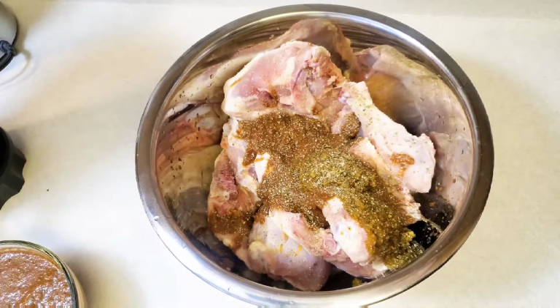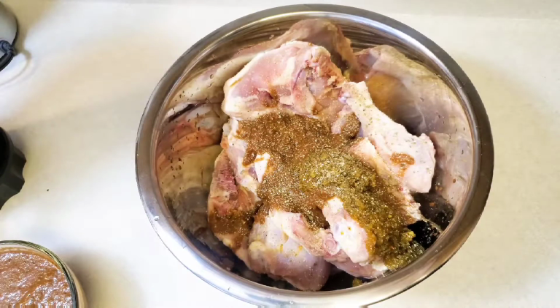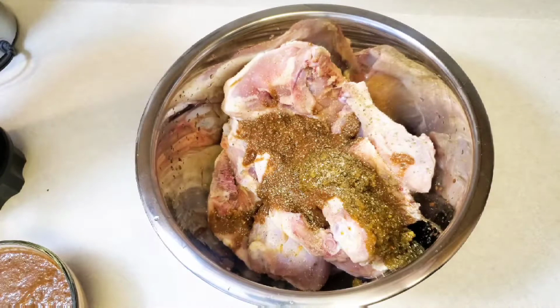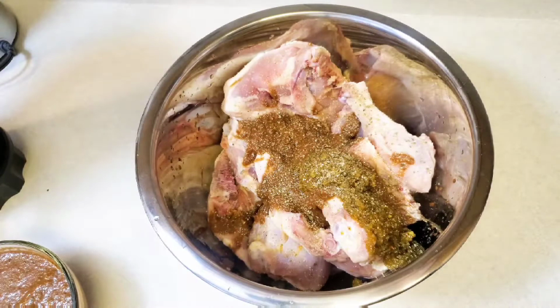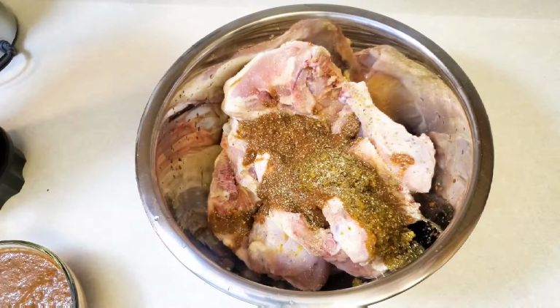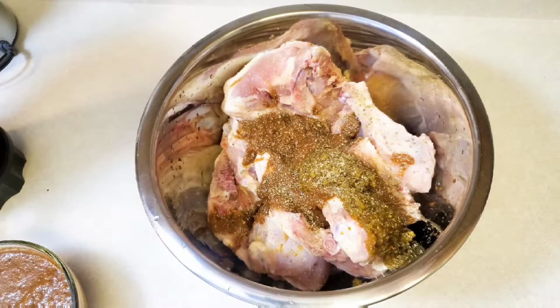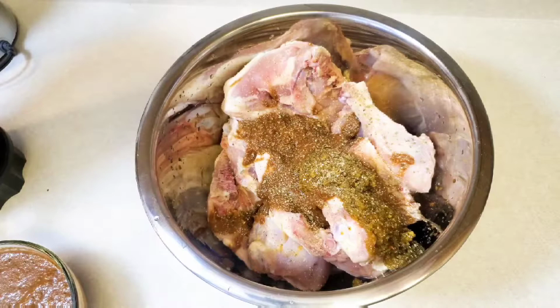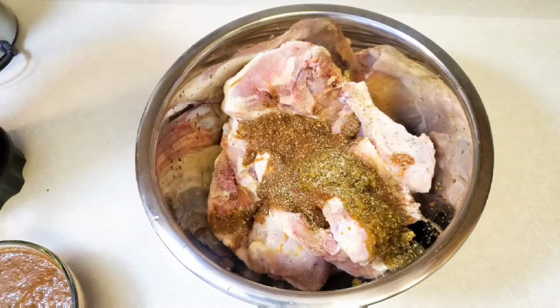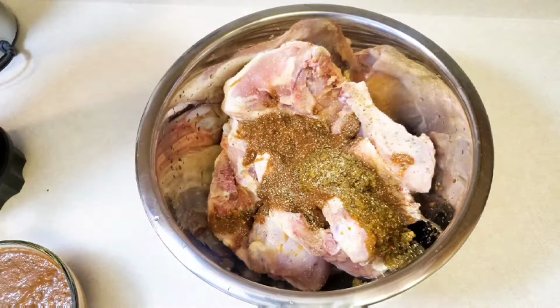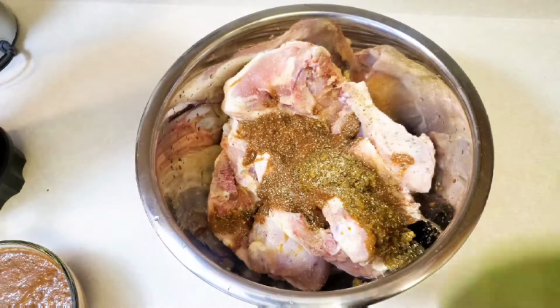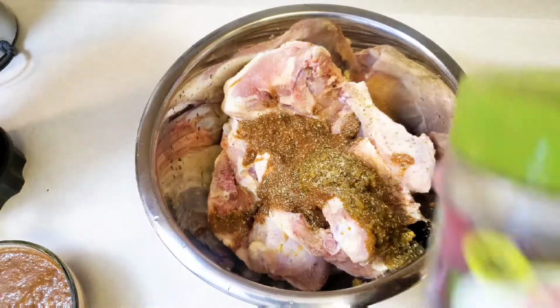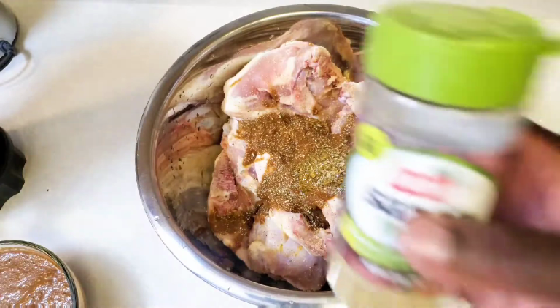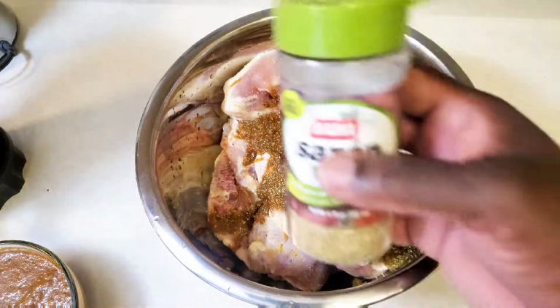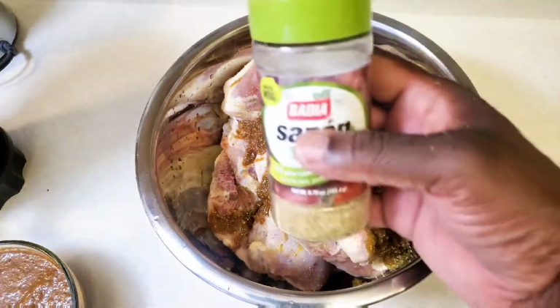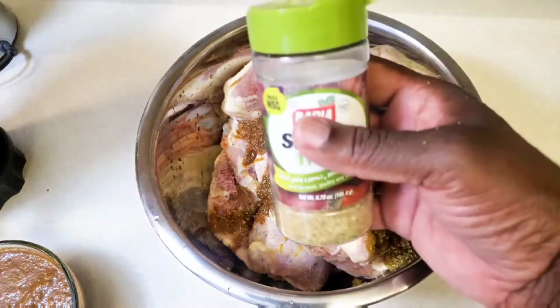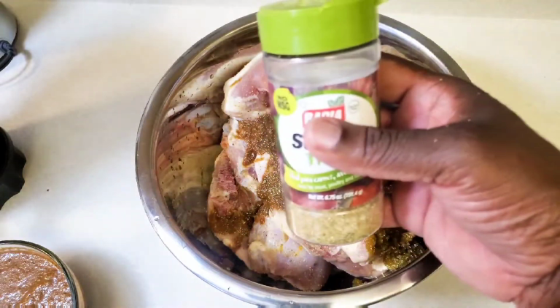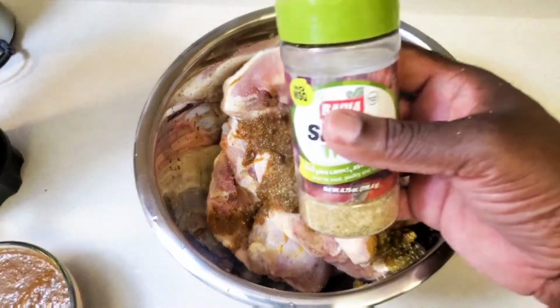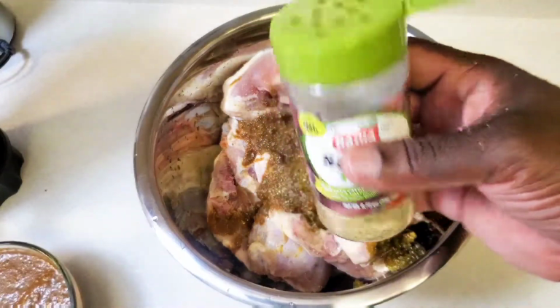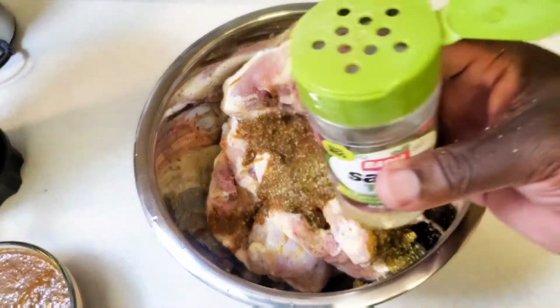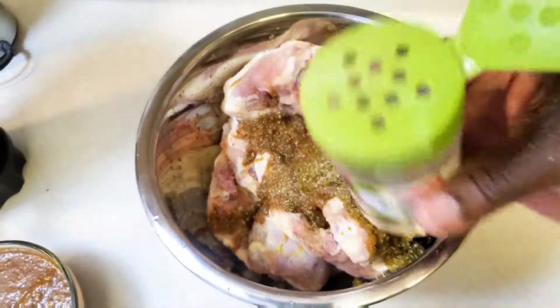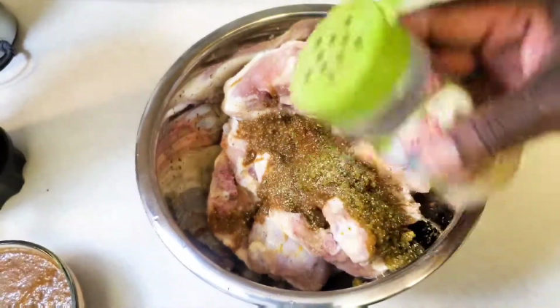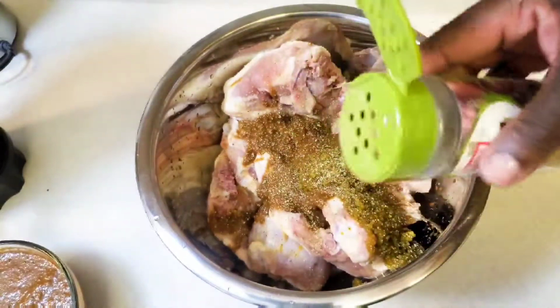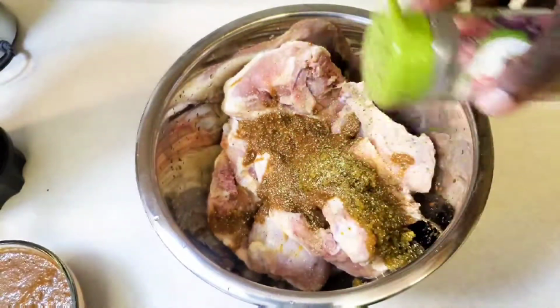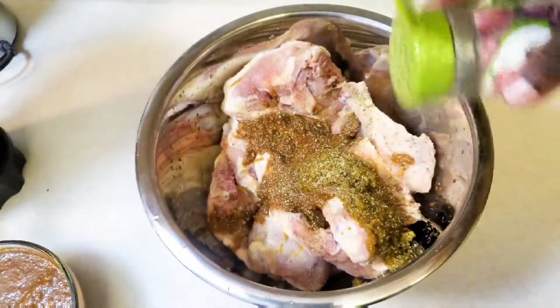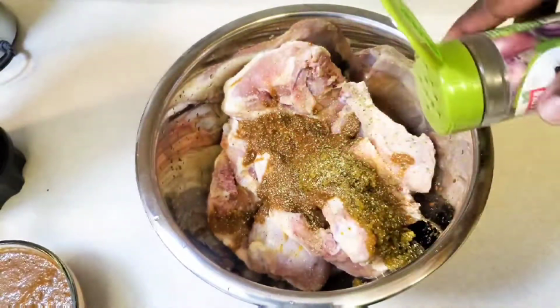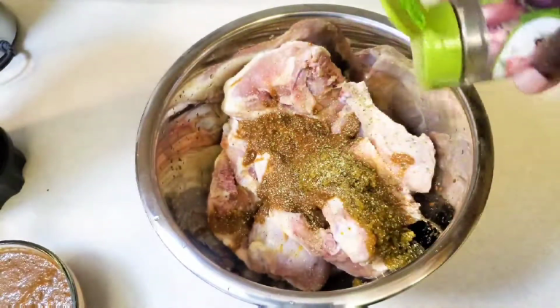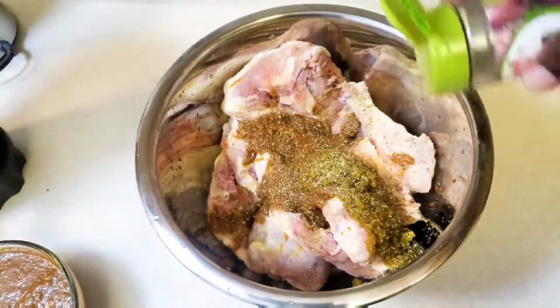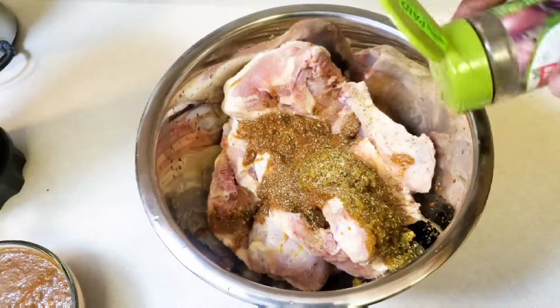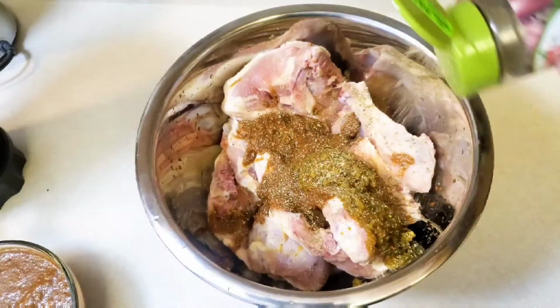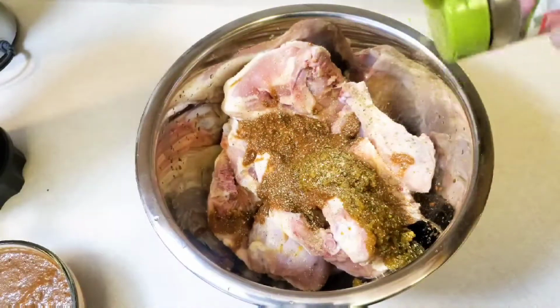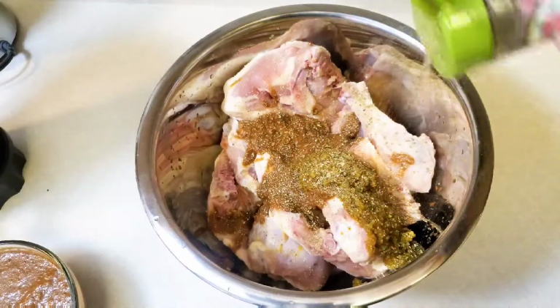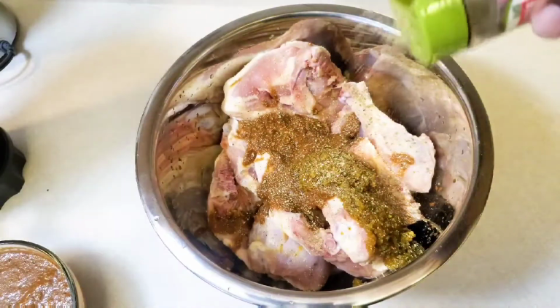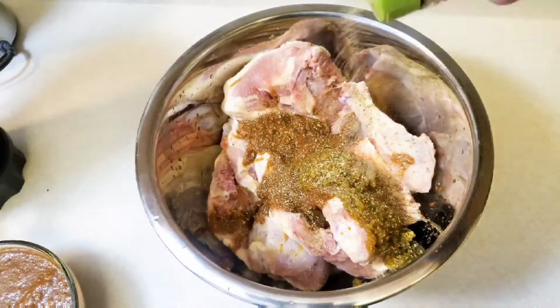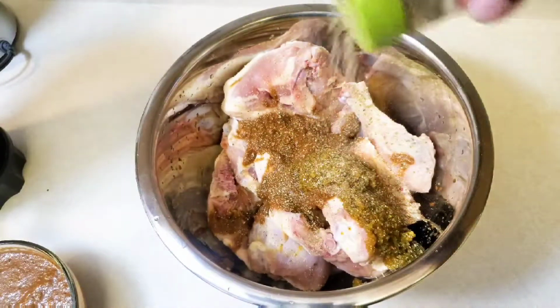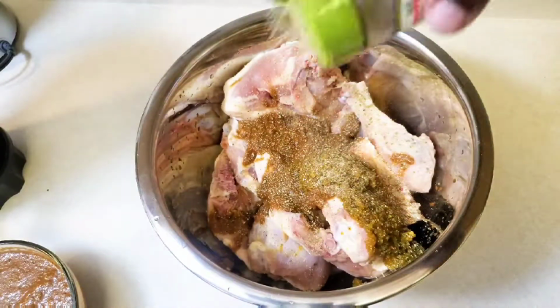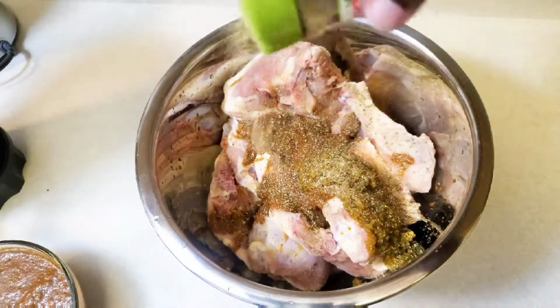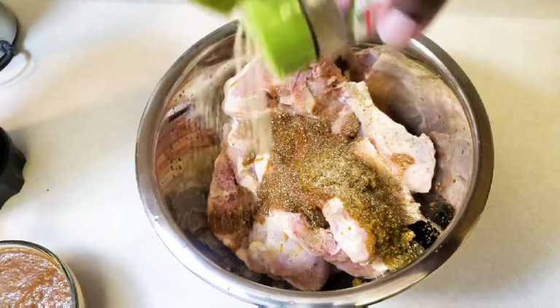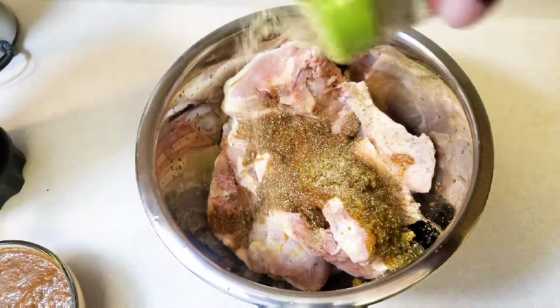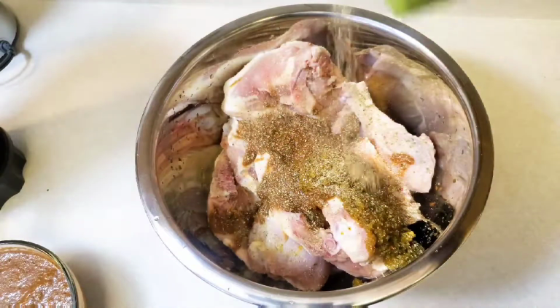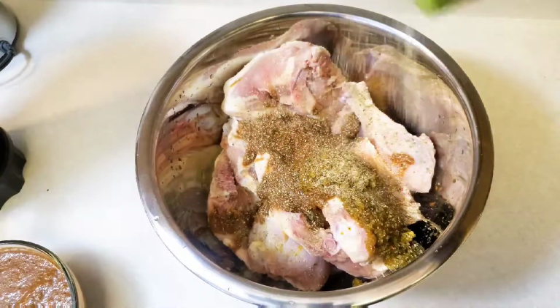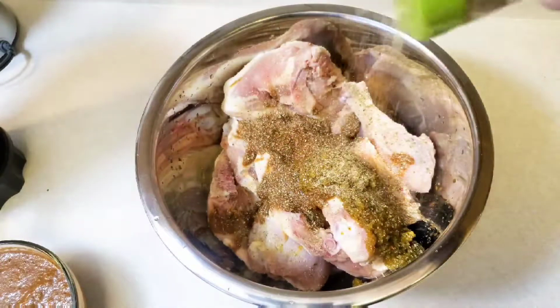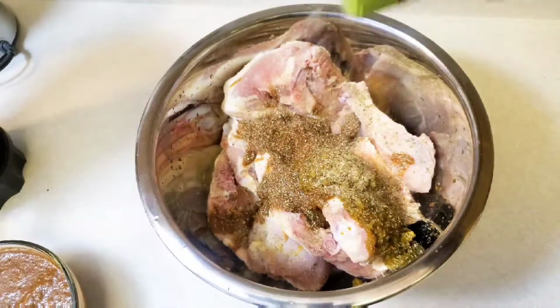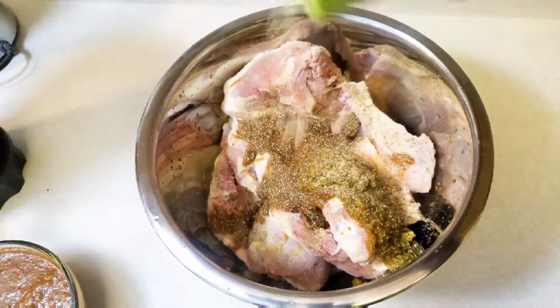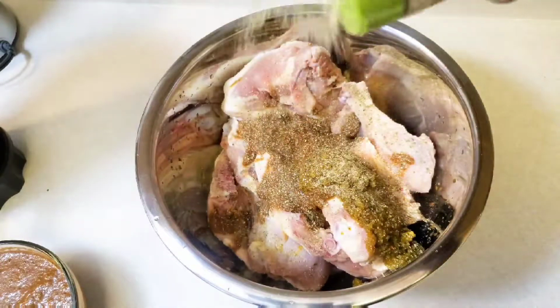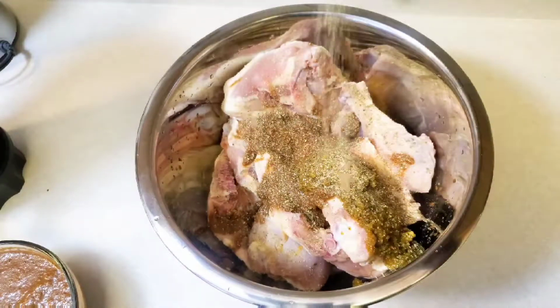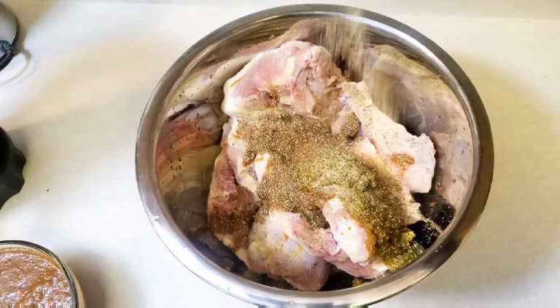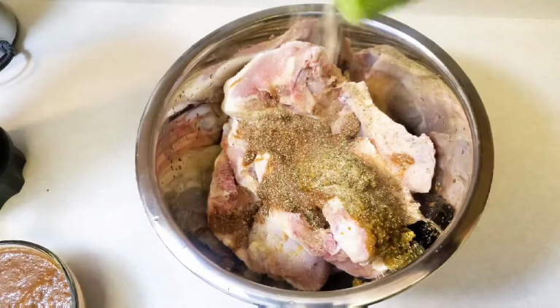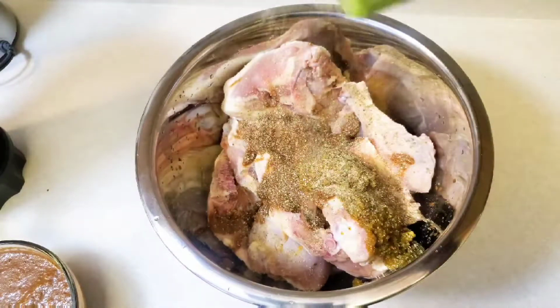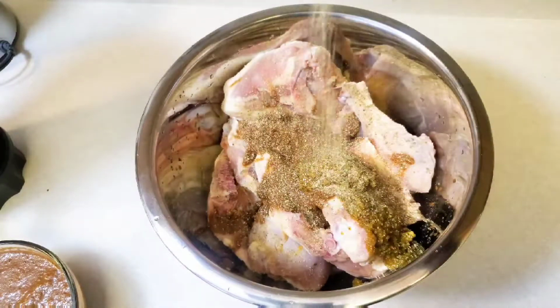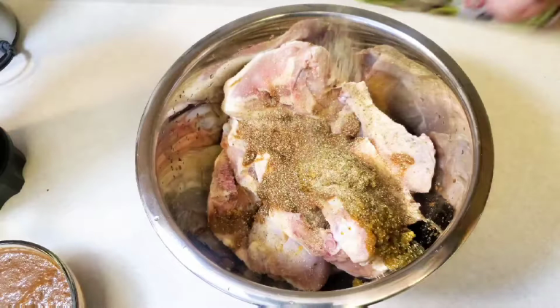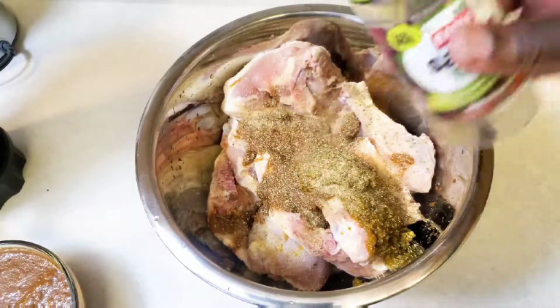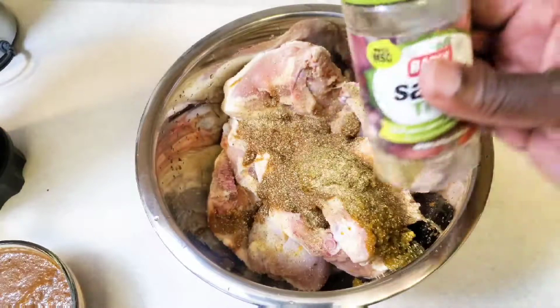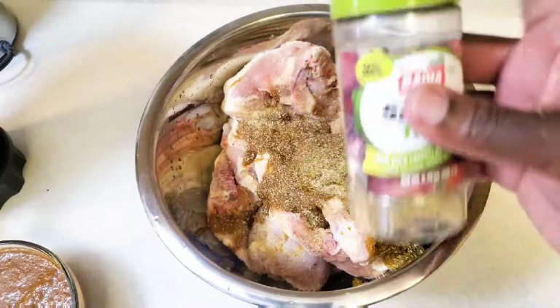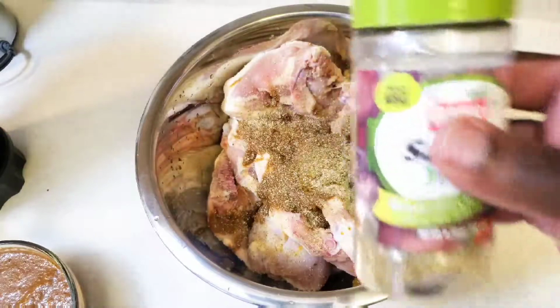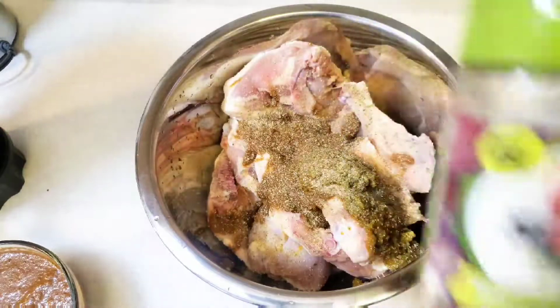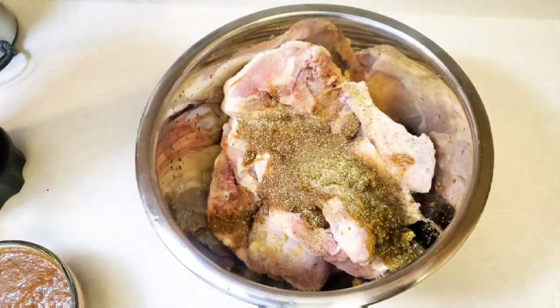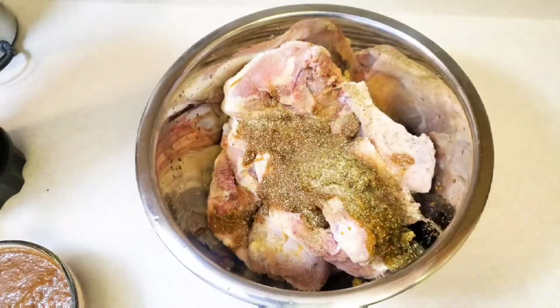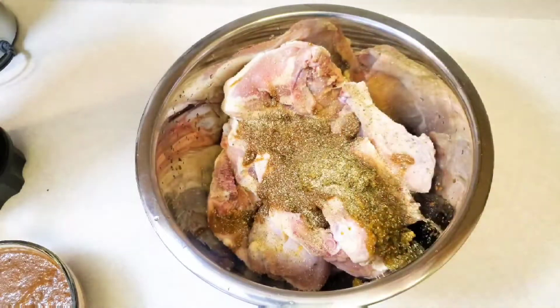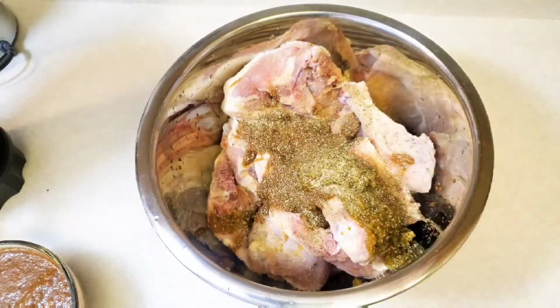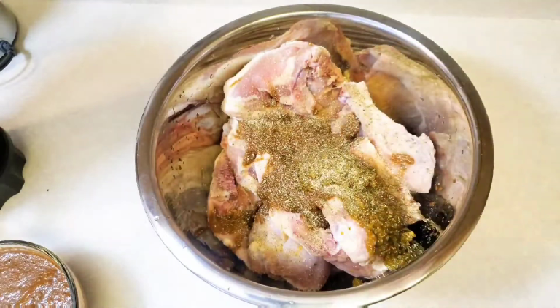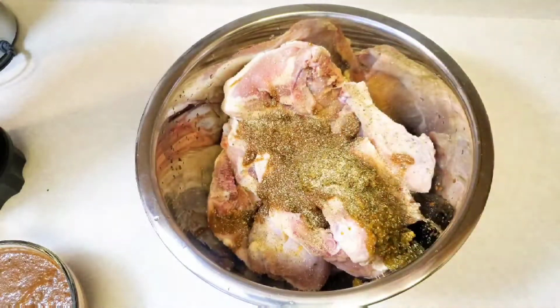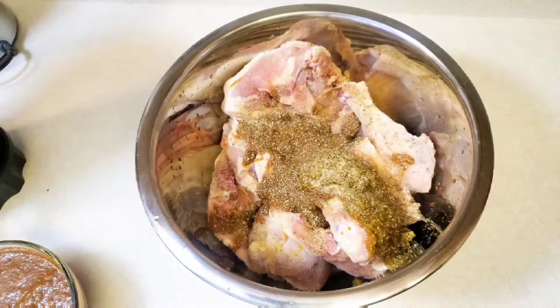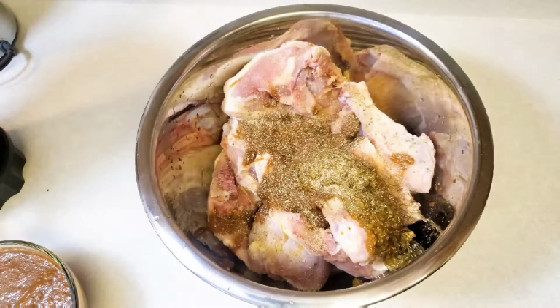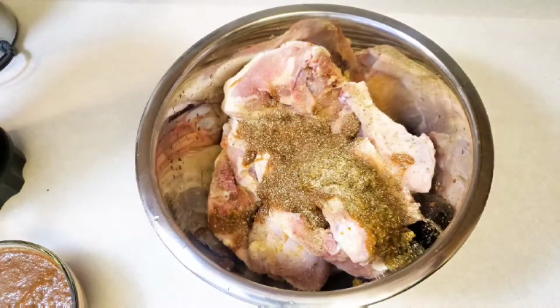I'm gonna speed the video up so you can see what I use, and it's just simple. It's a simple process for jerk chicken. Trust me, it really is.